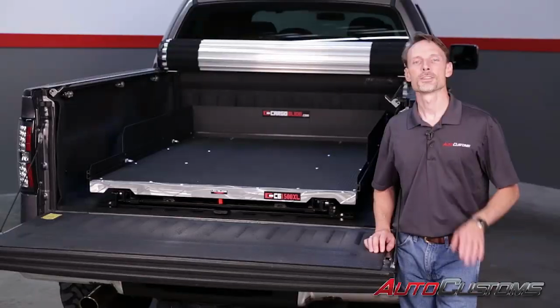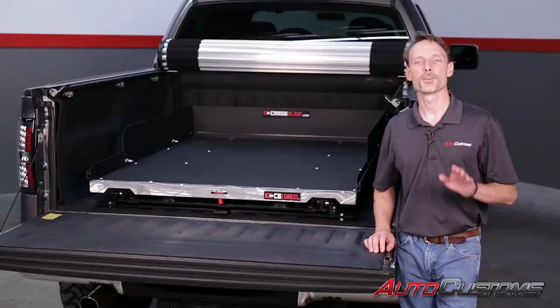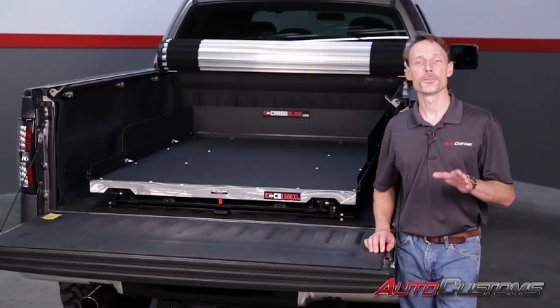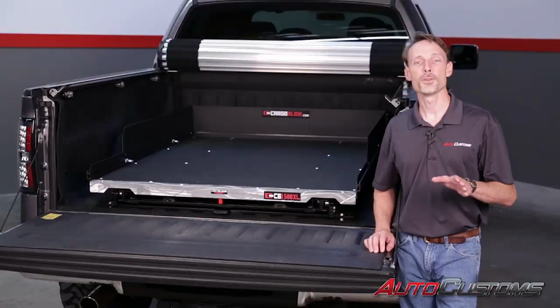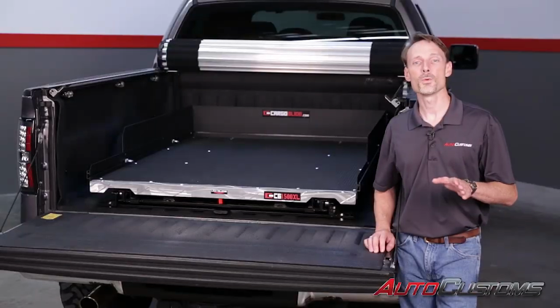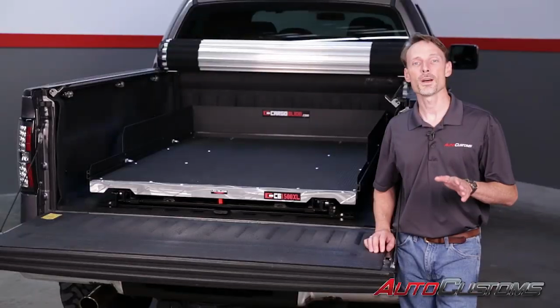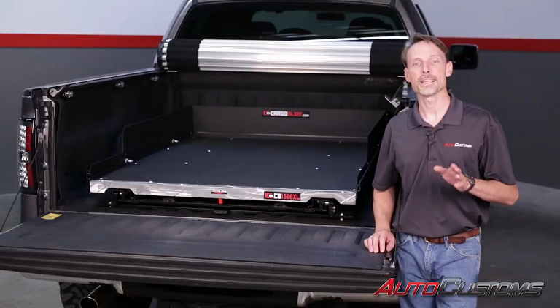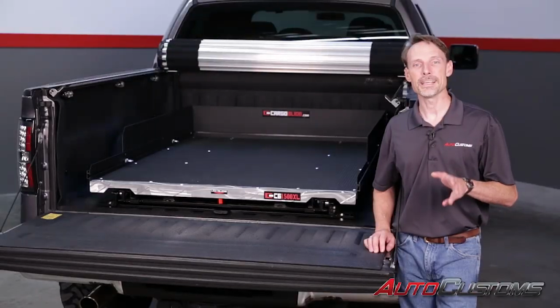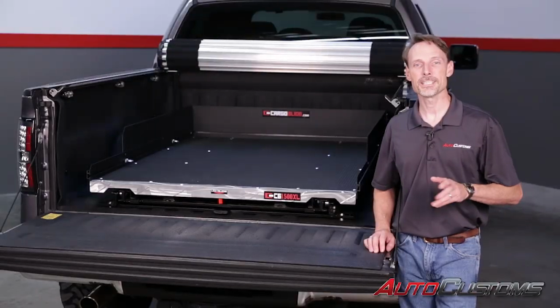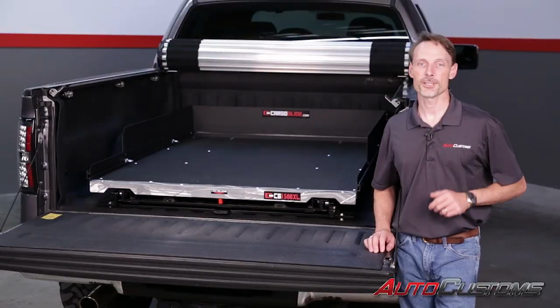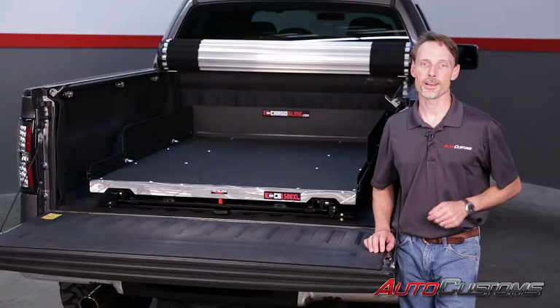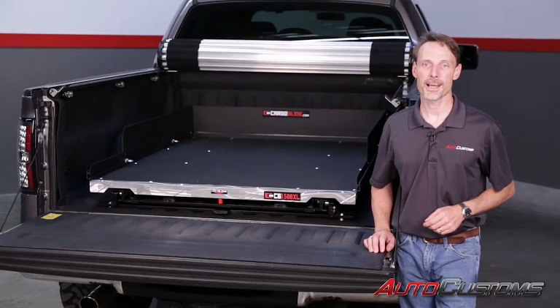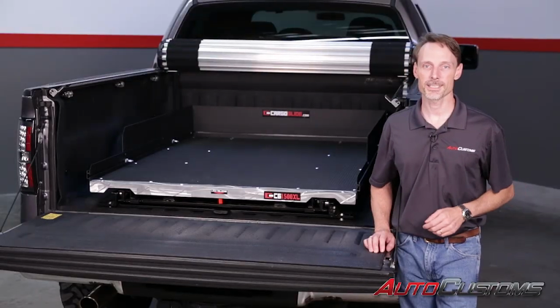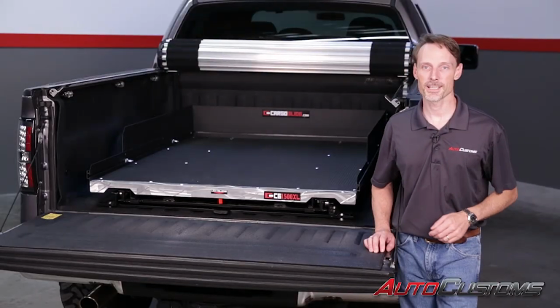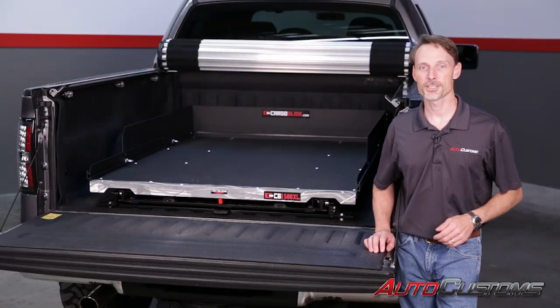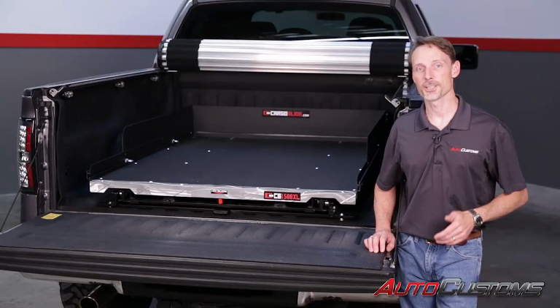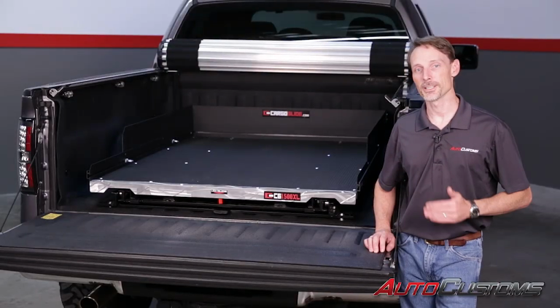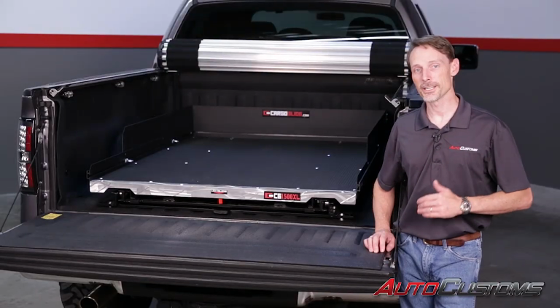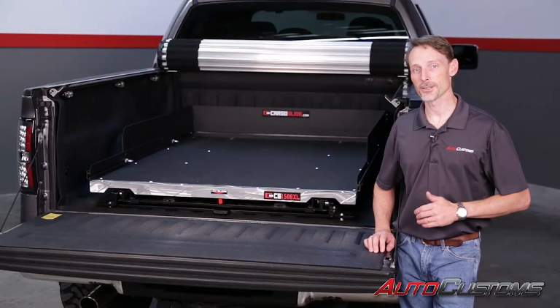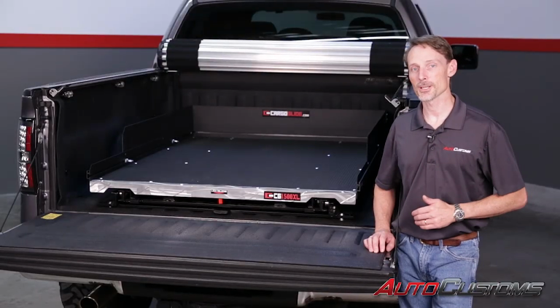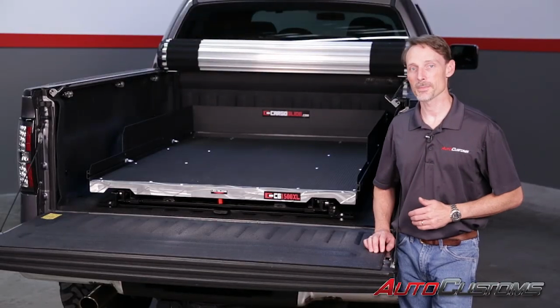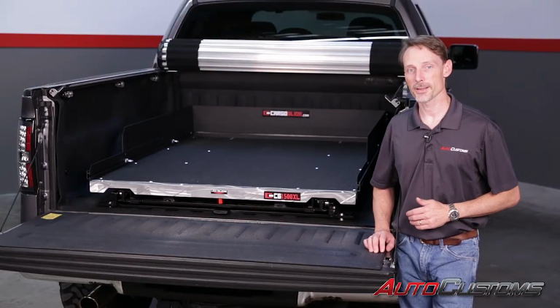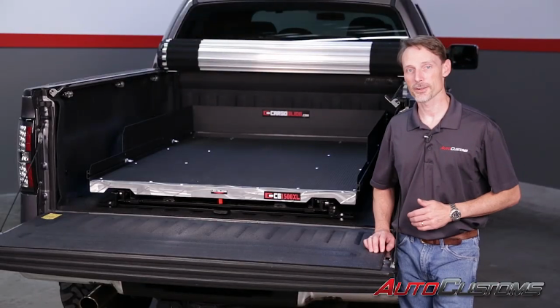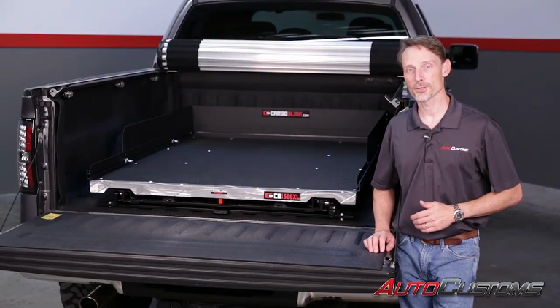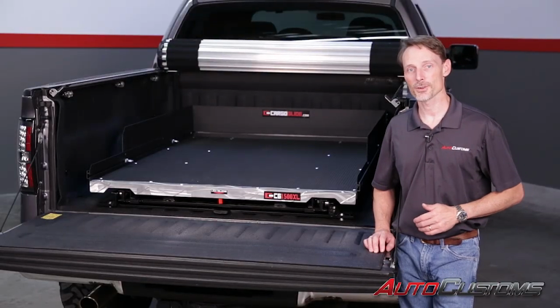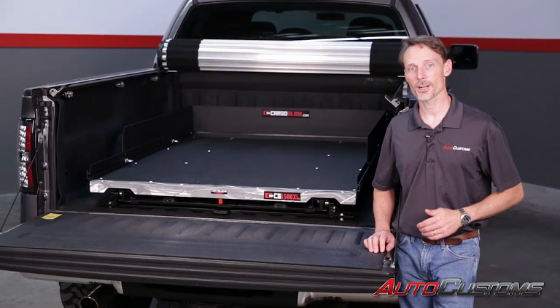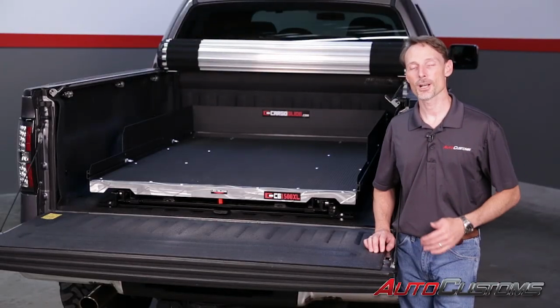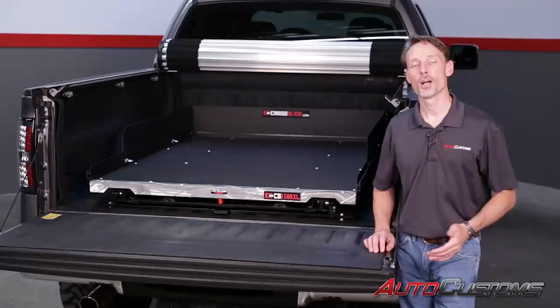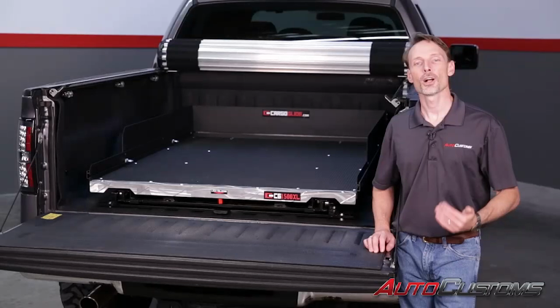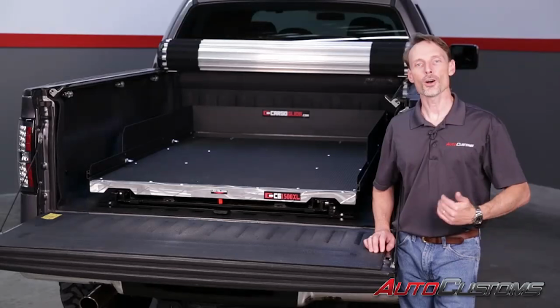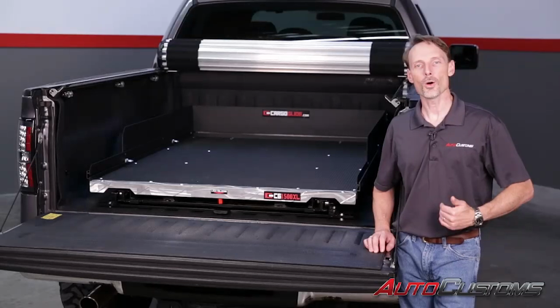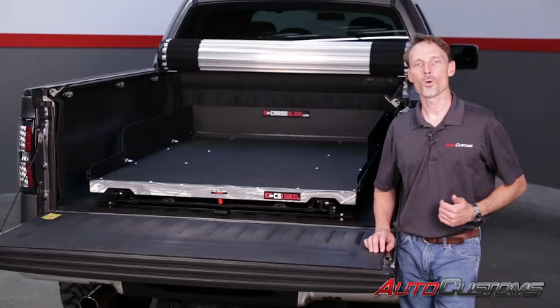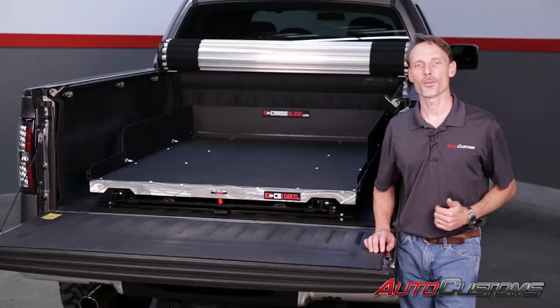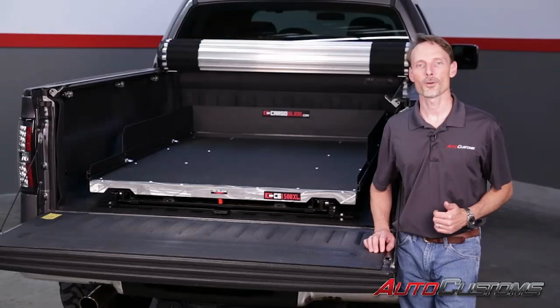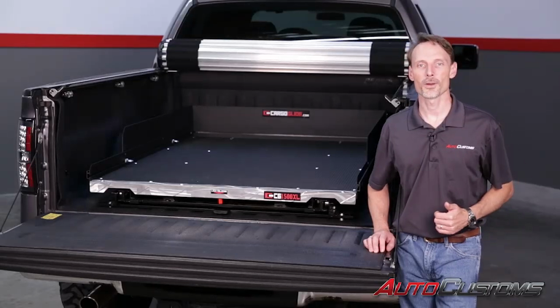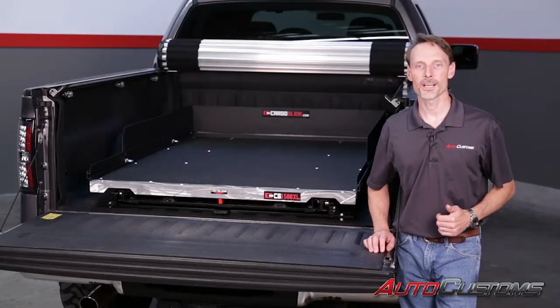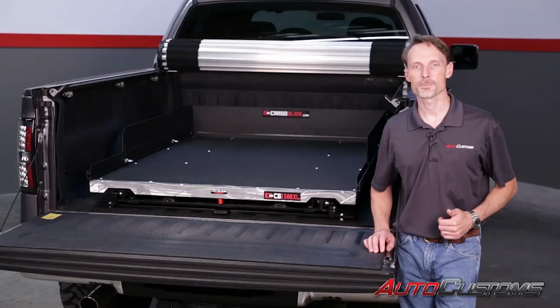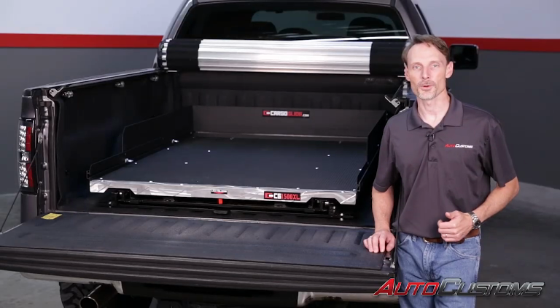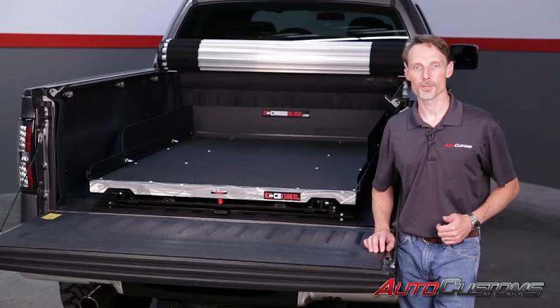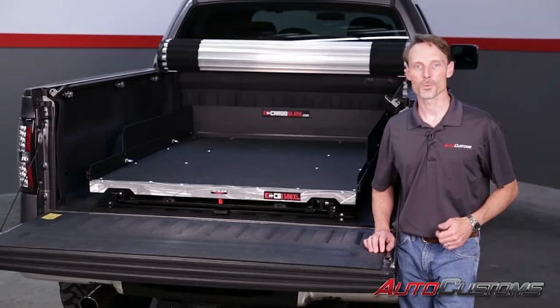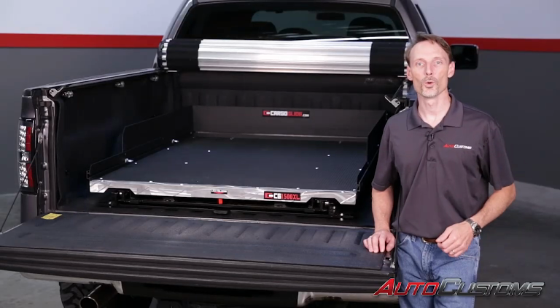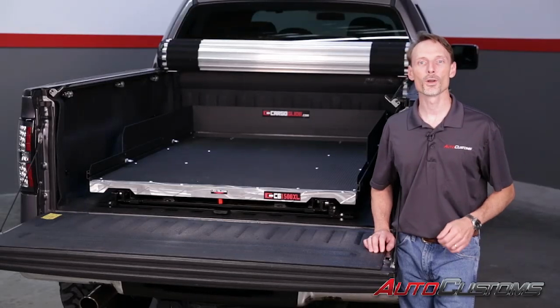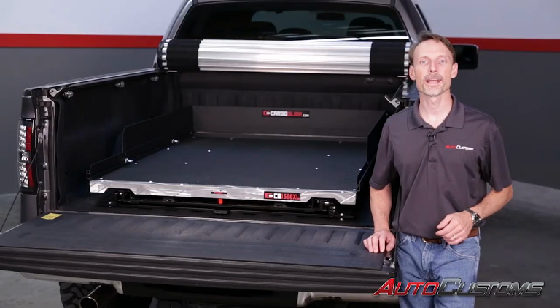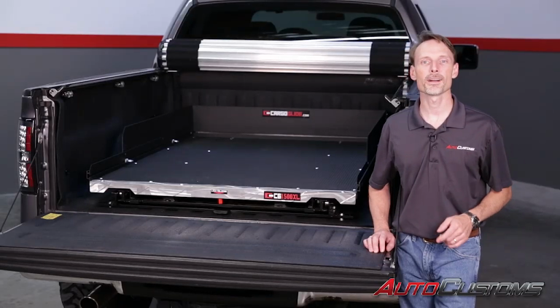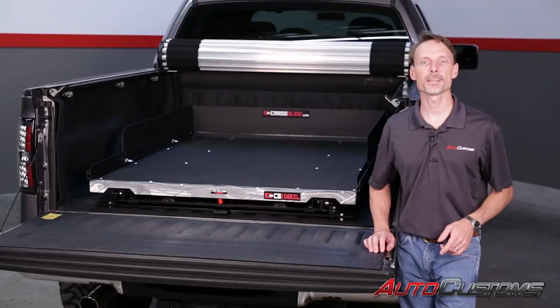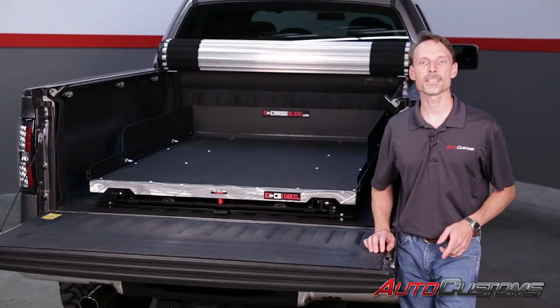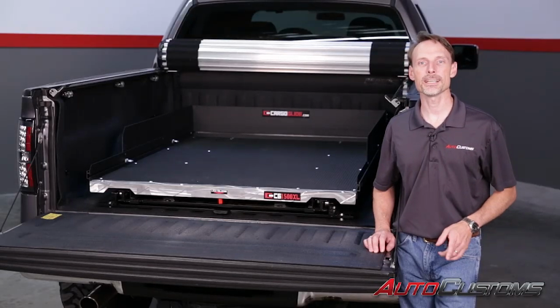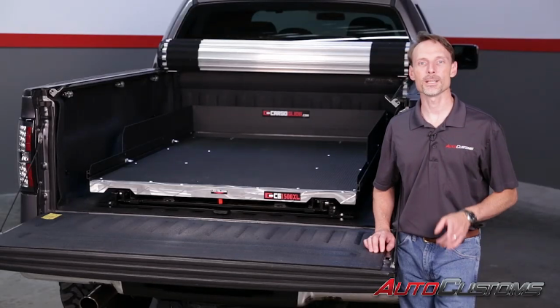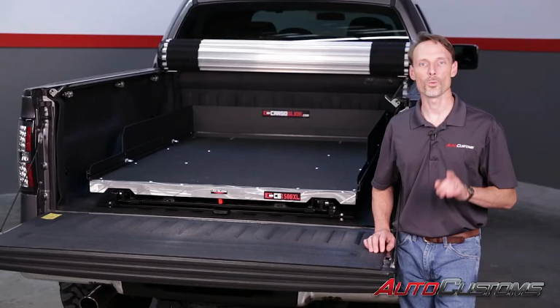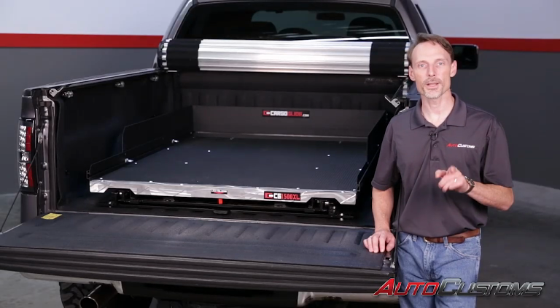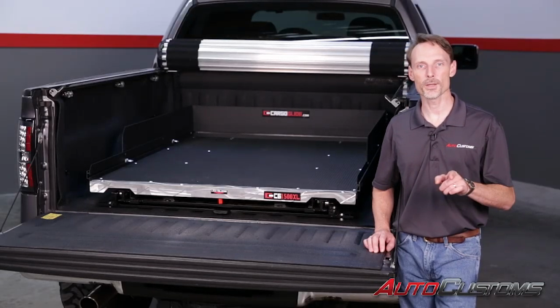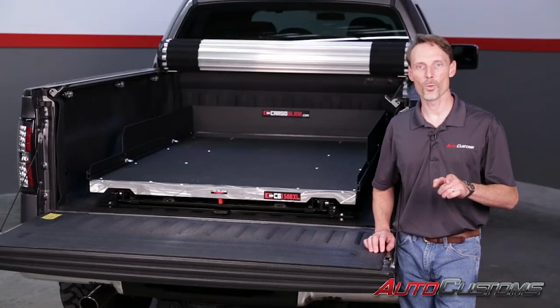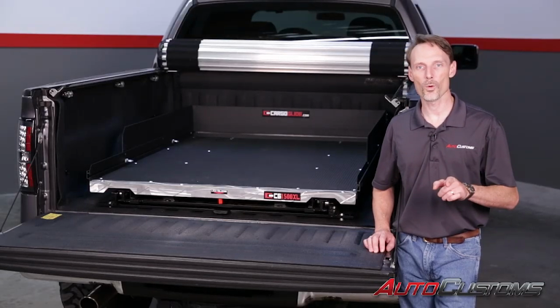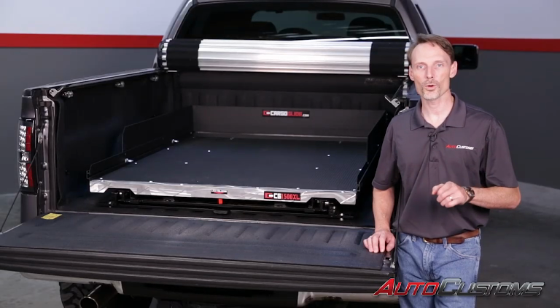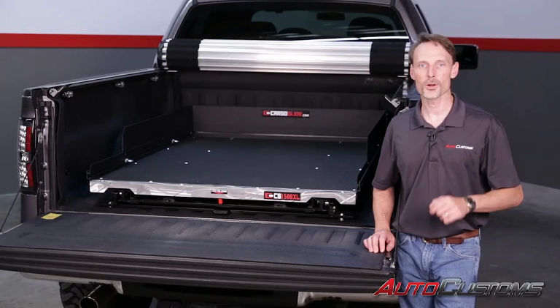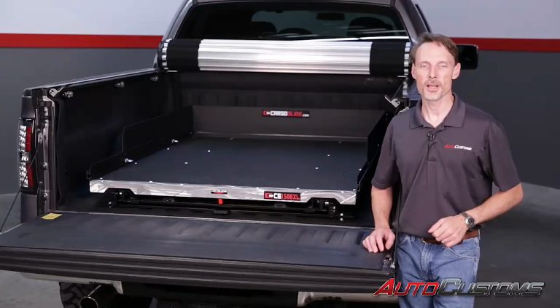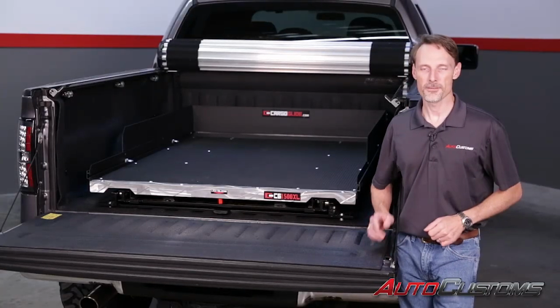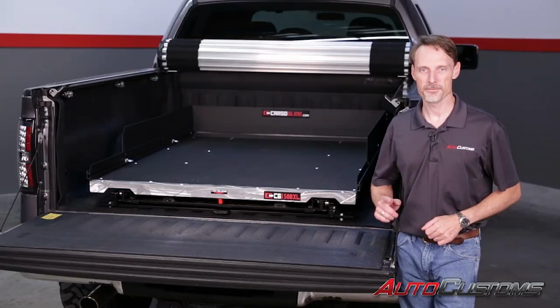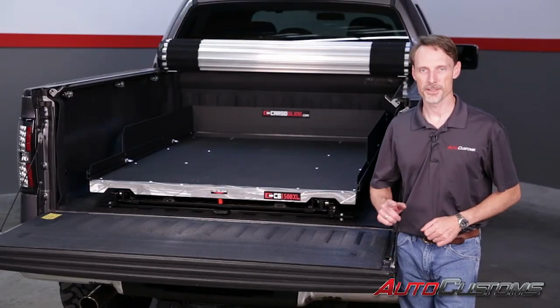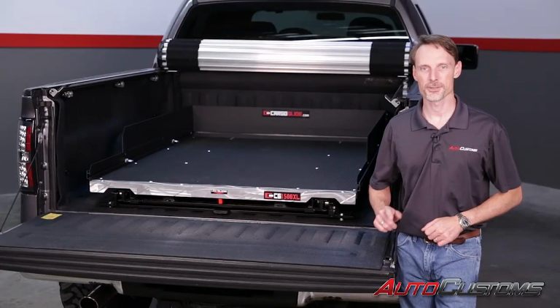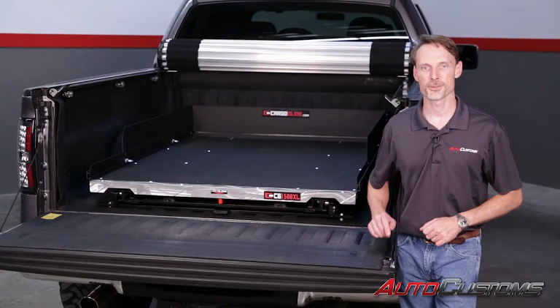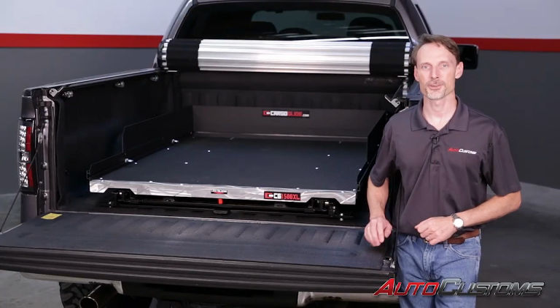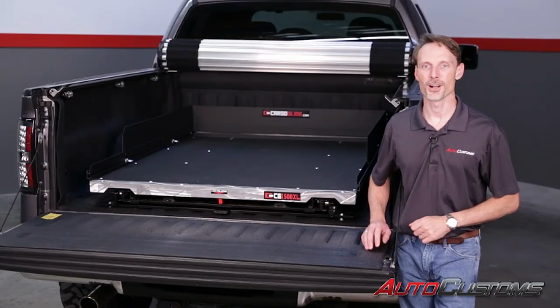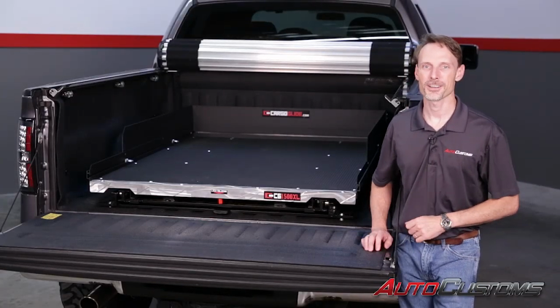So if you want easier access to the gear in the bed of your truck, call one of our experts. We'll guarantee that what you order fits your truck.